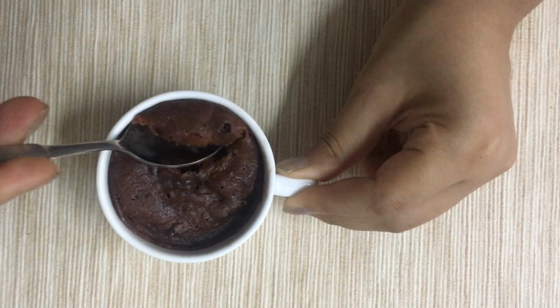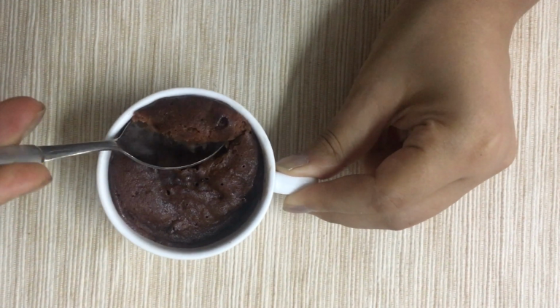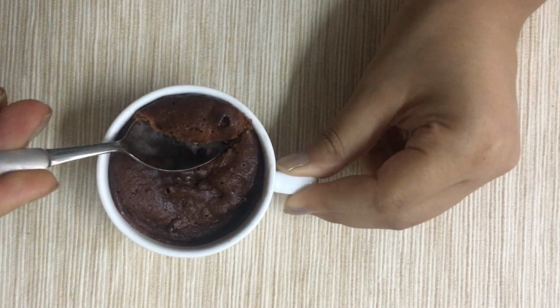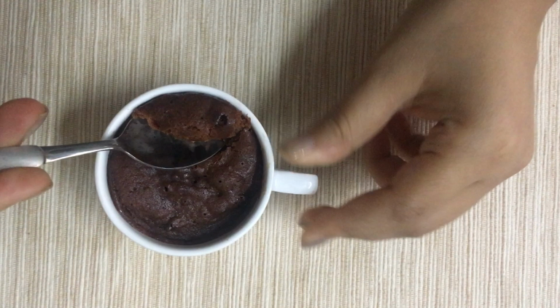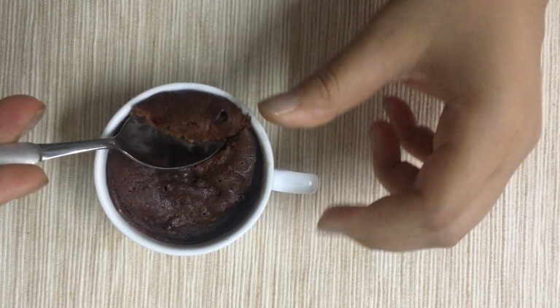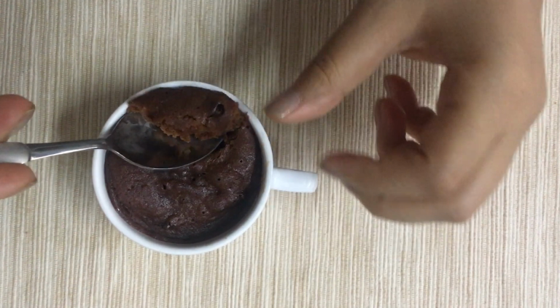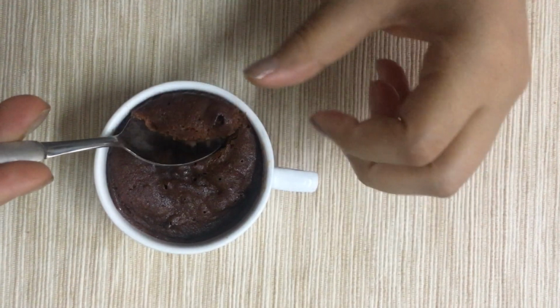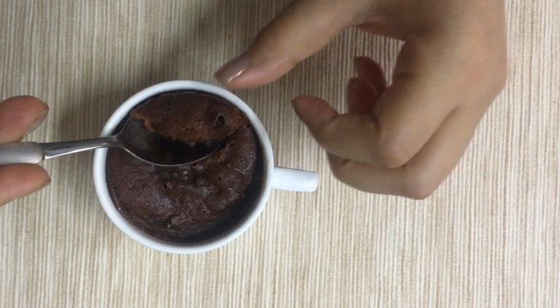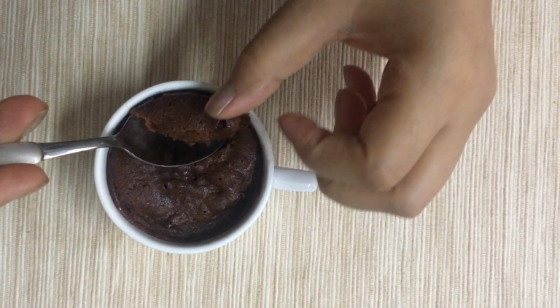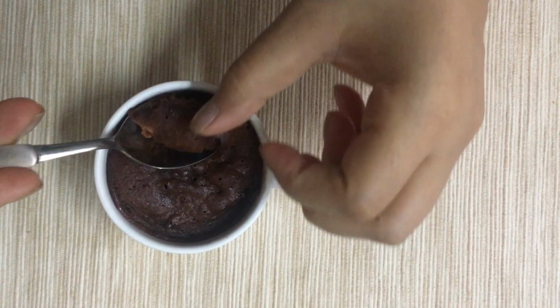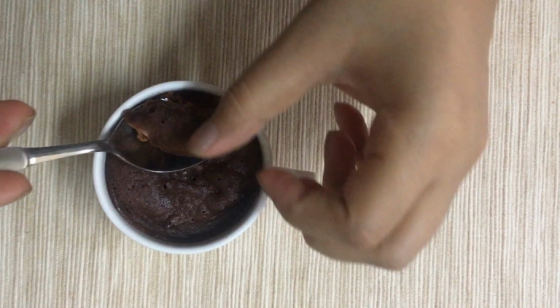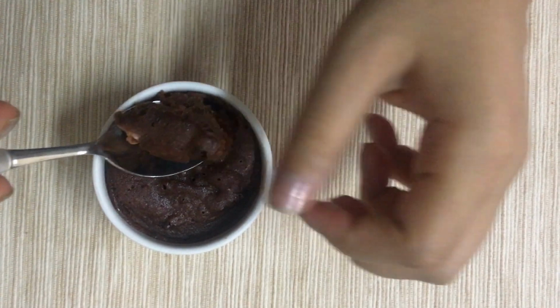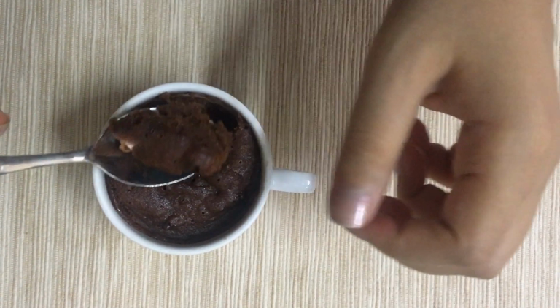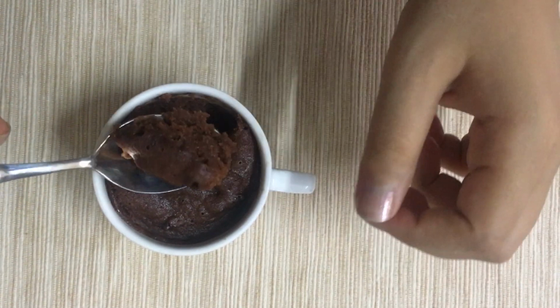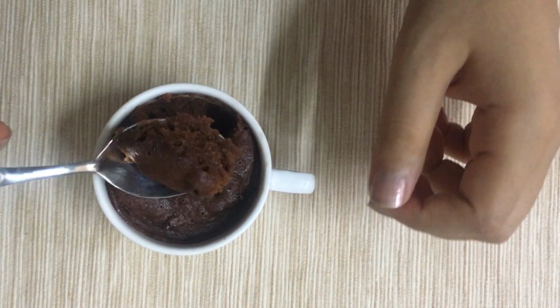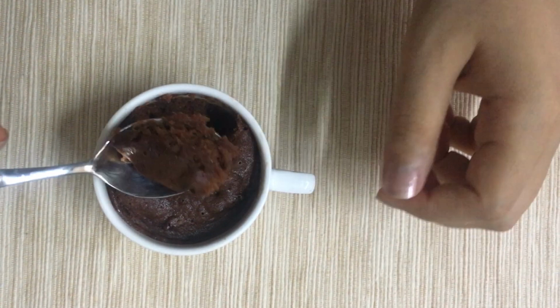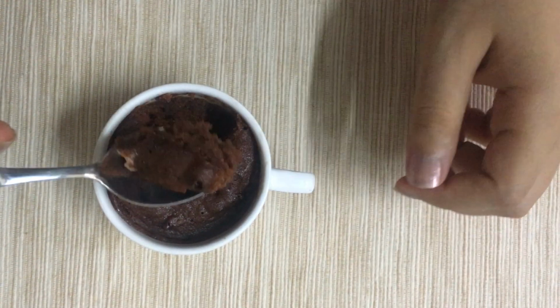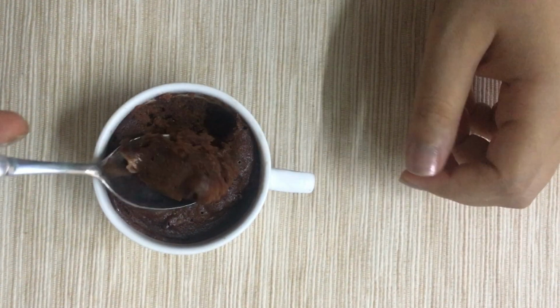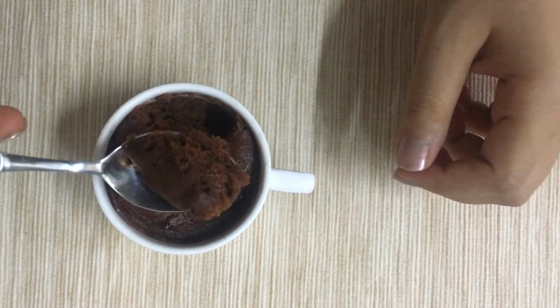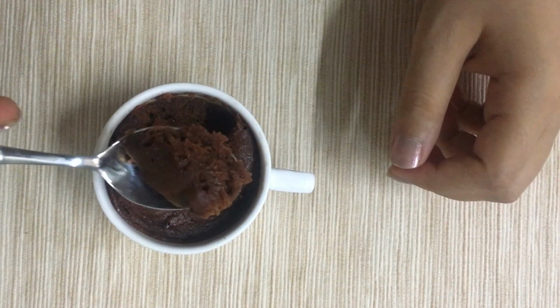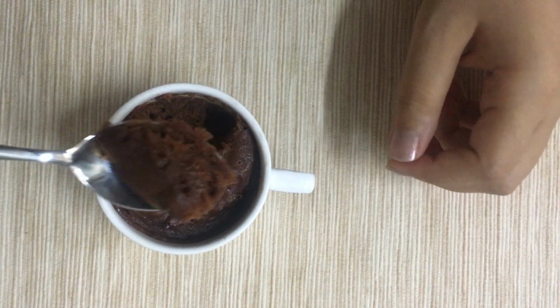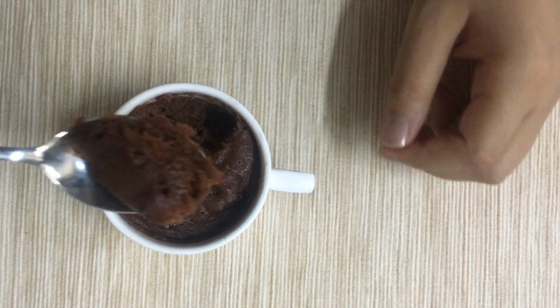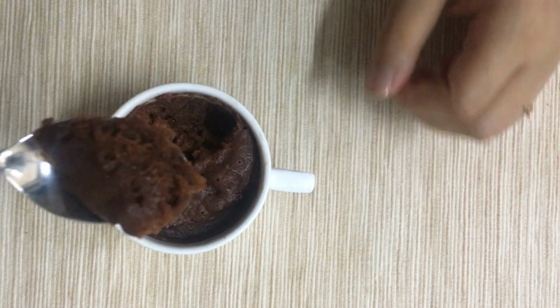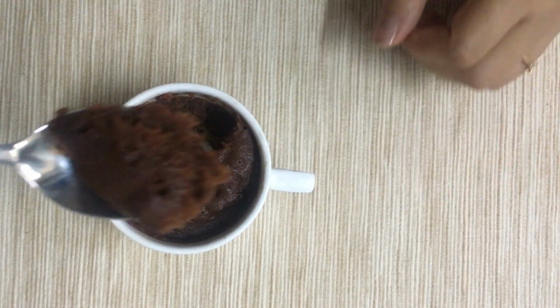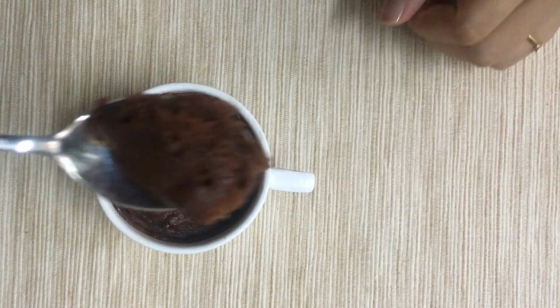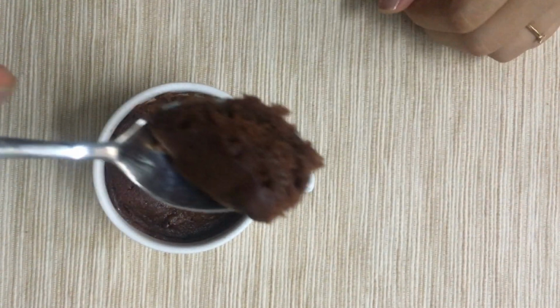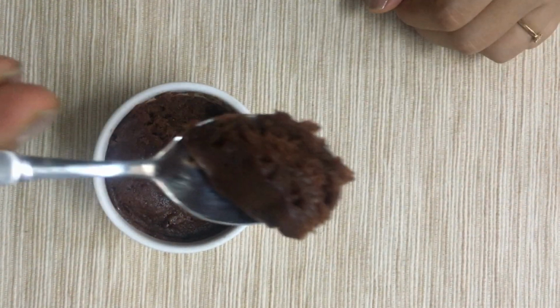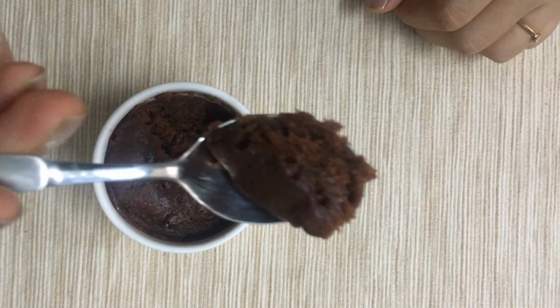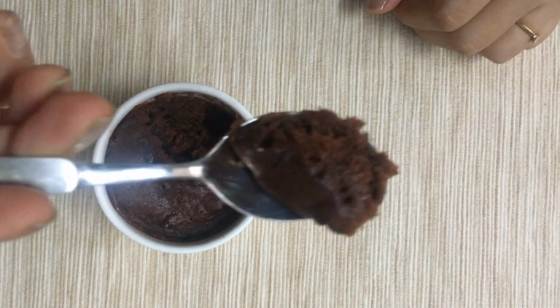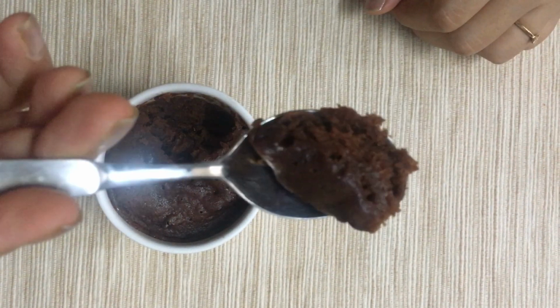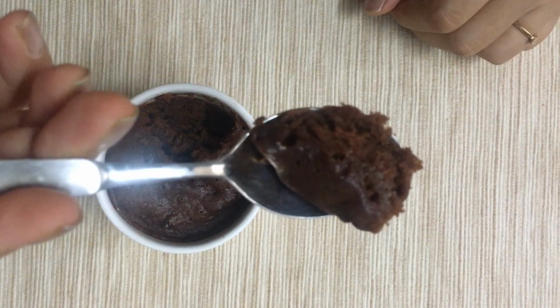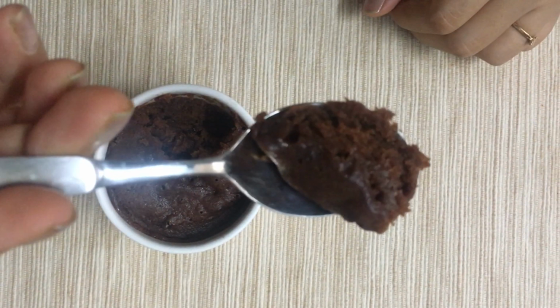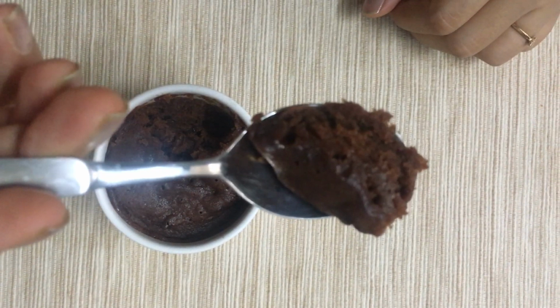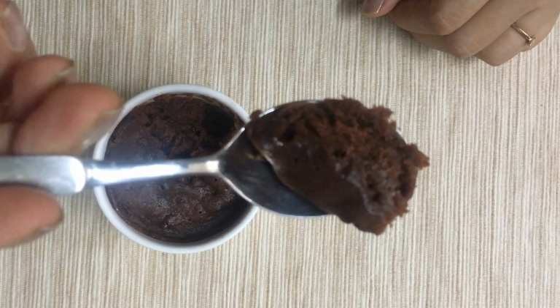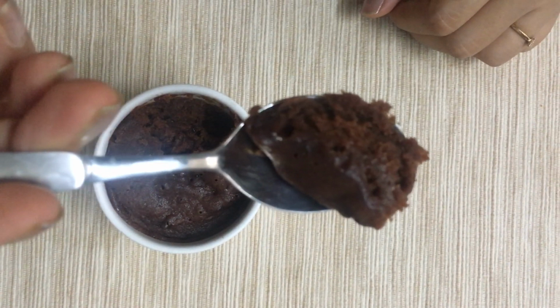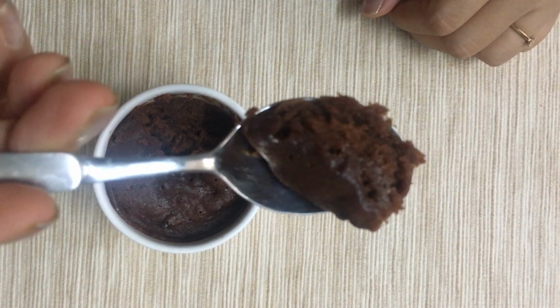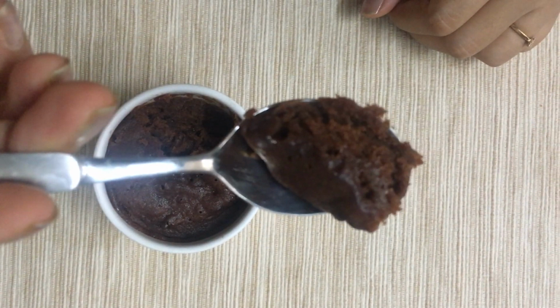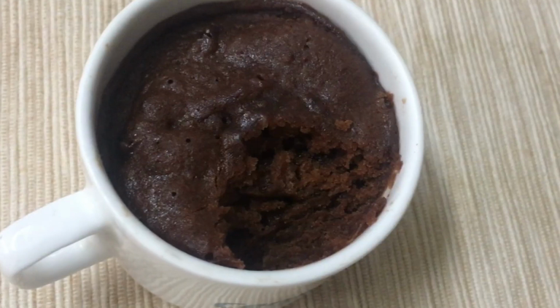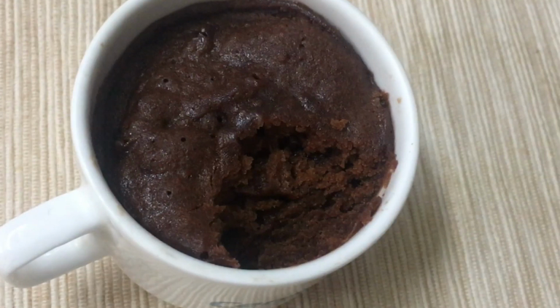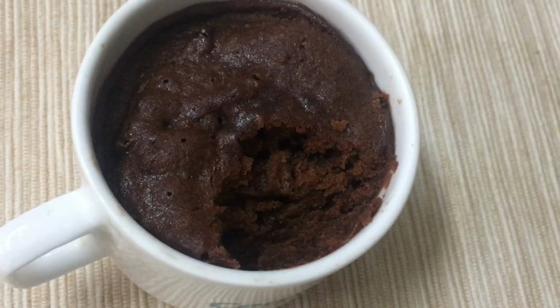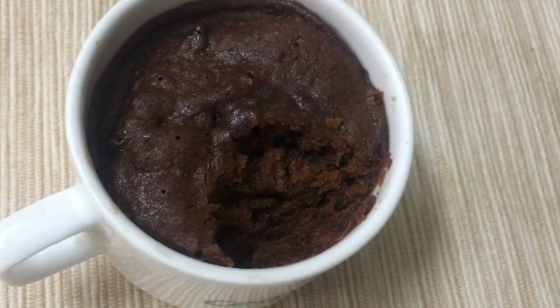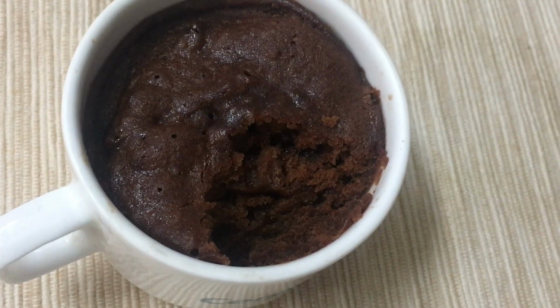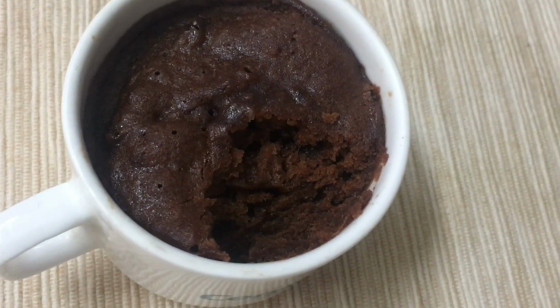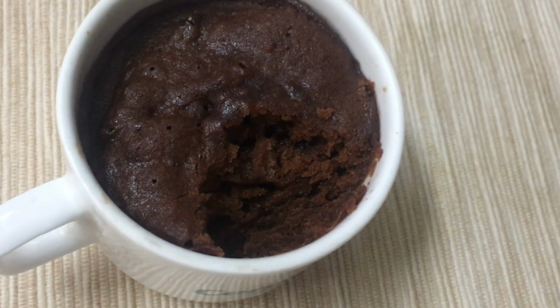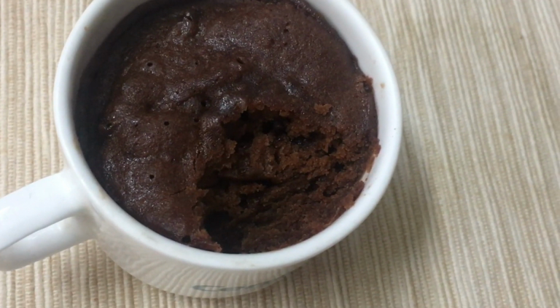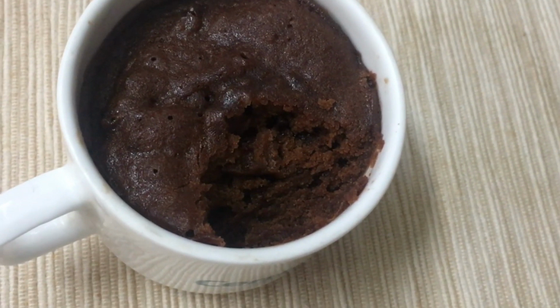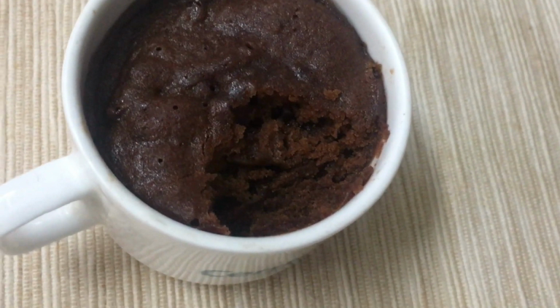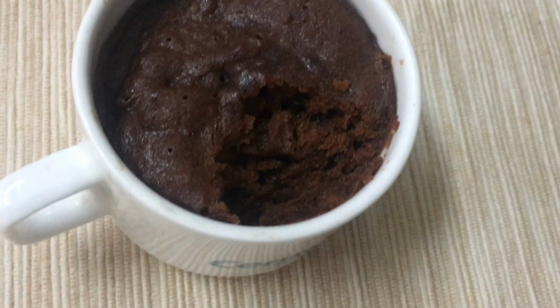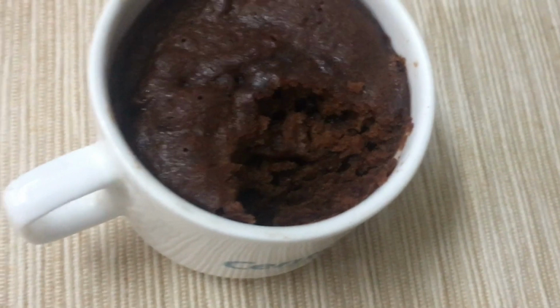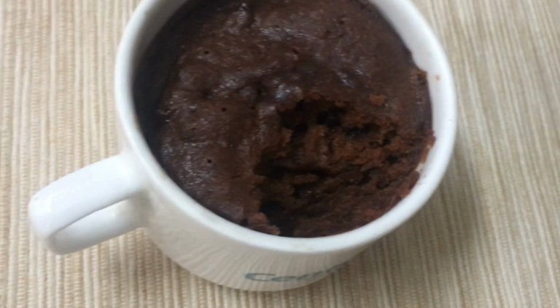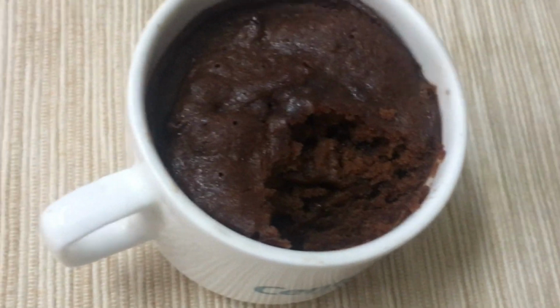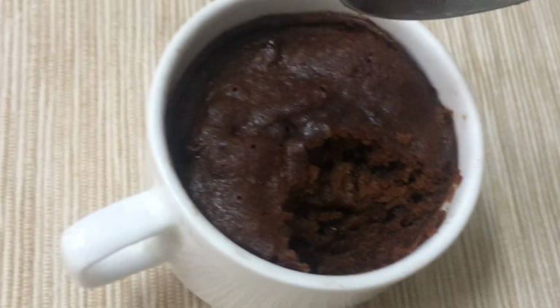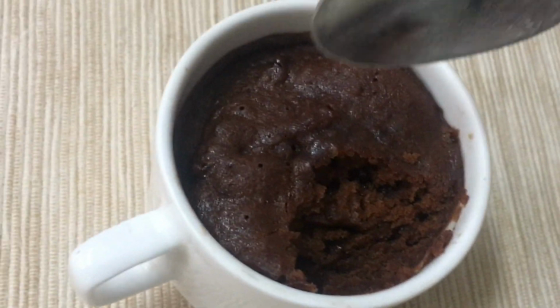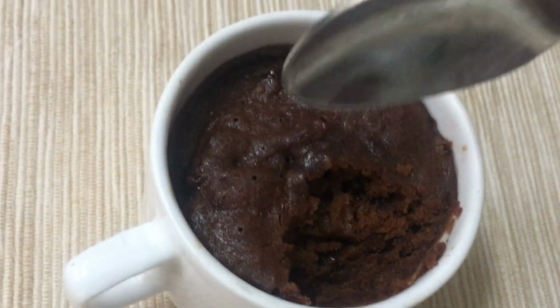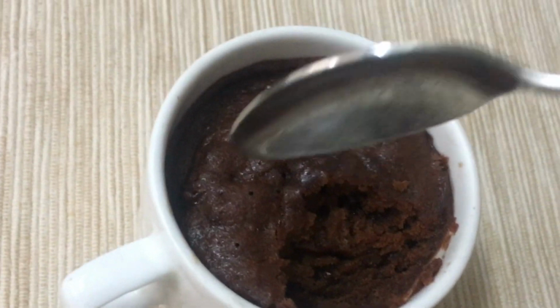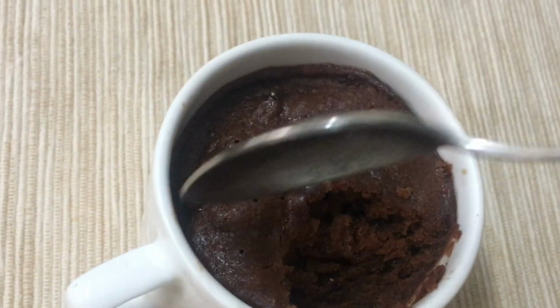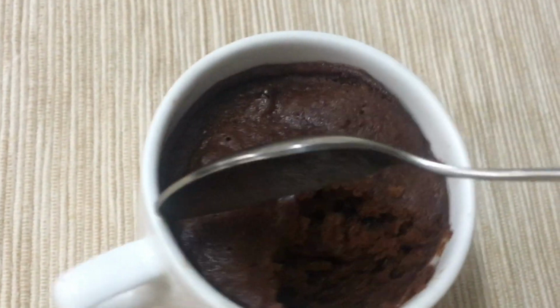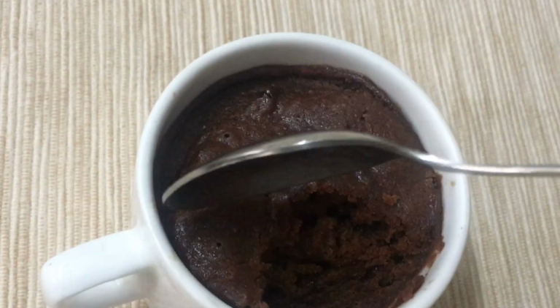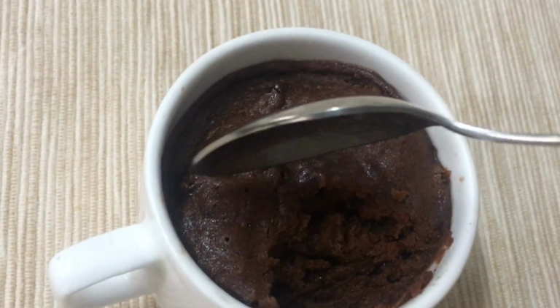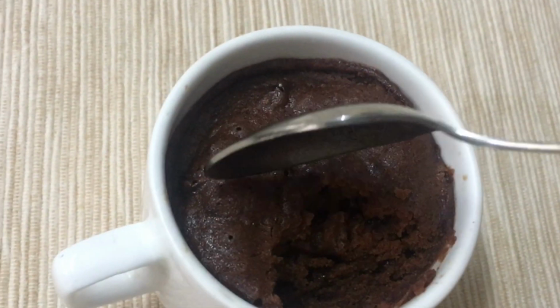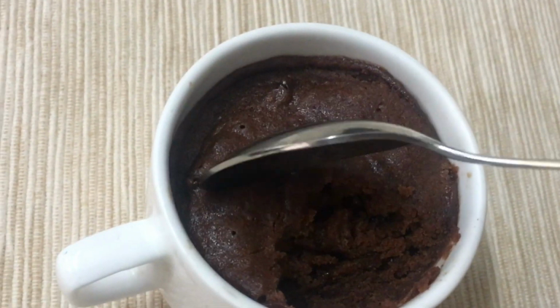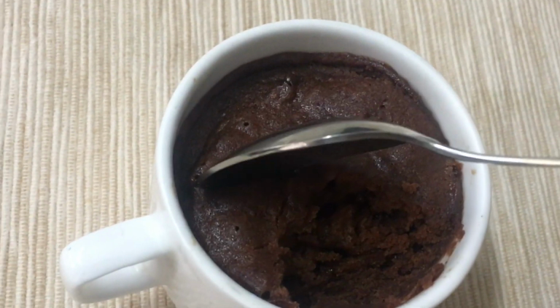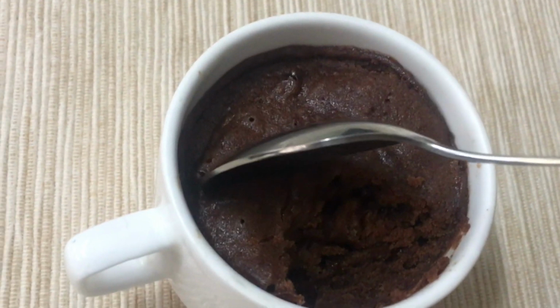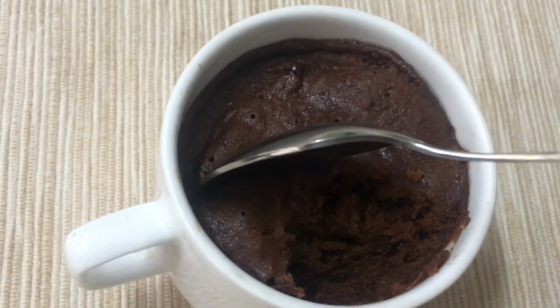You can experiment with chocolate chips or chocolate sauce, maybe even some coffee. And it tastes really good with some vanilla ice cream.